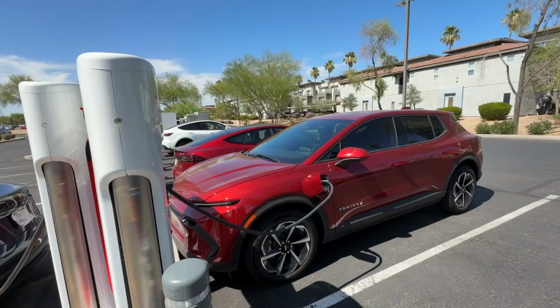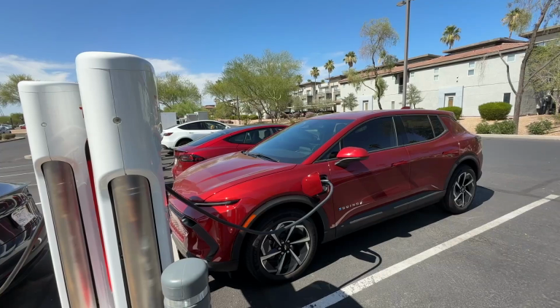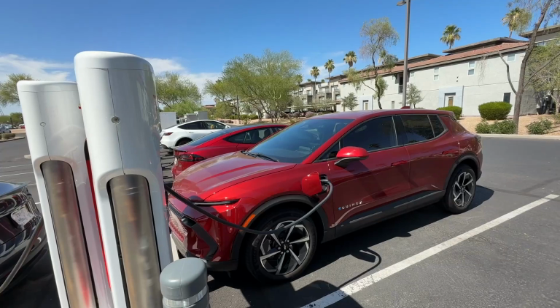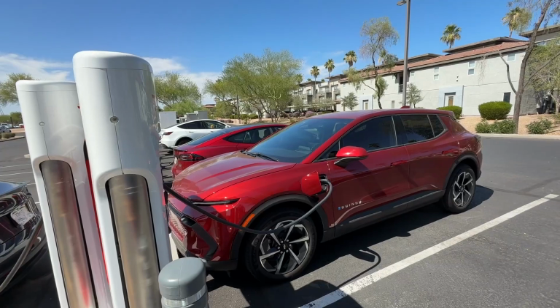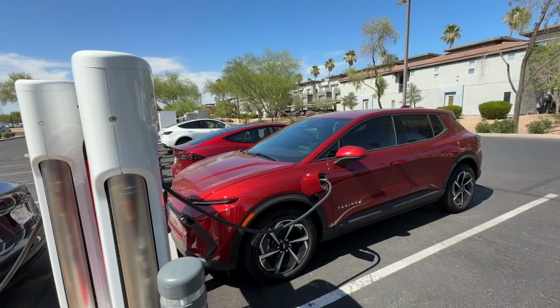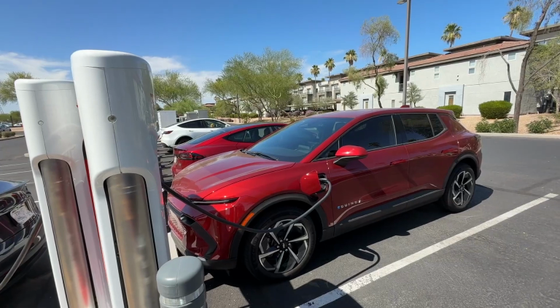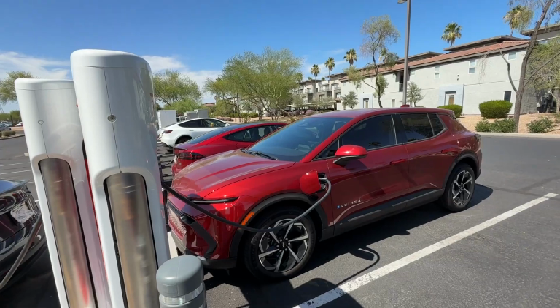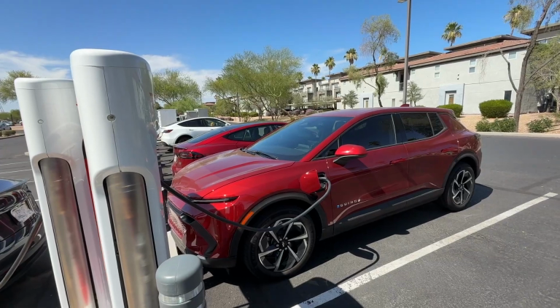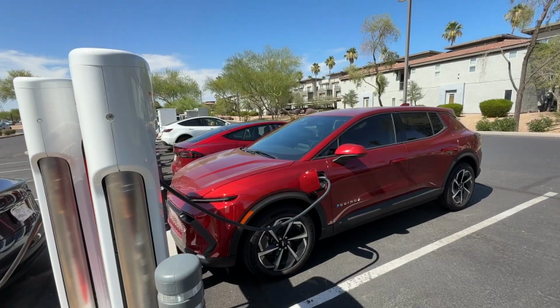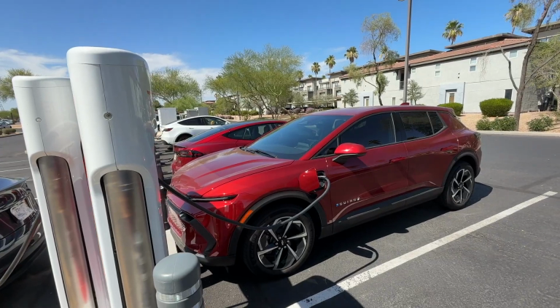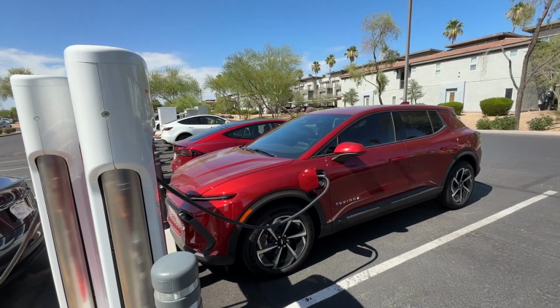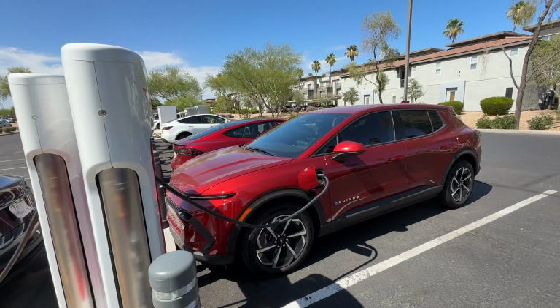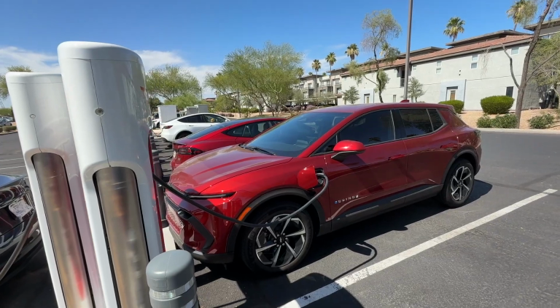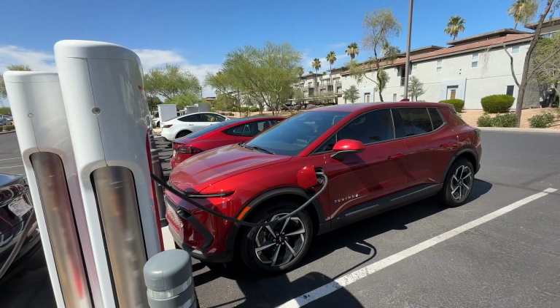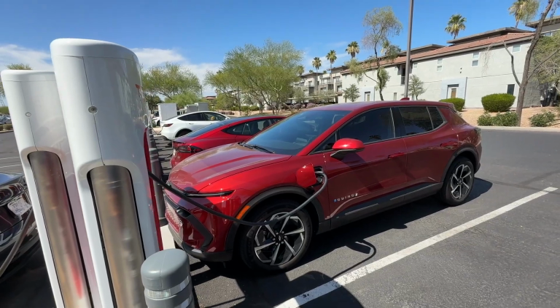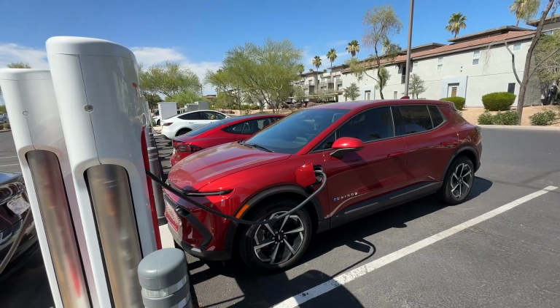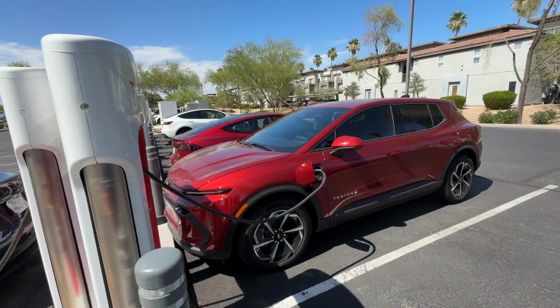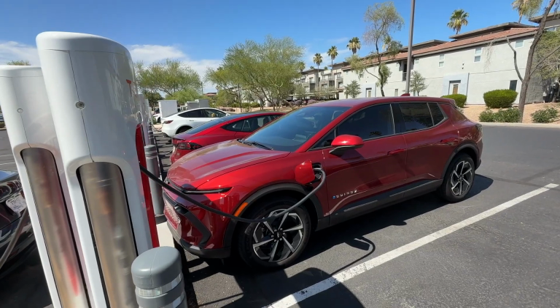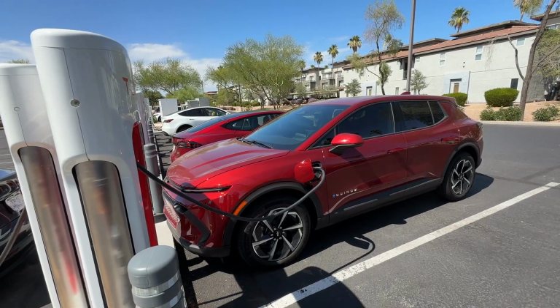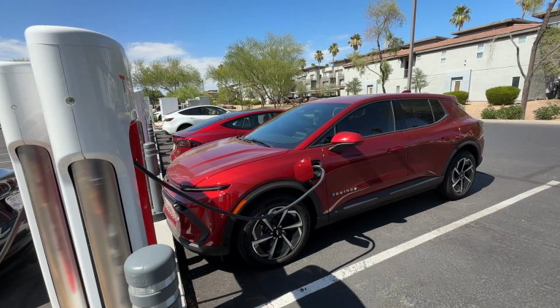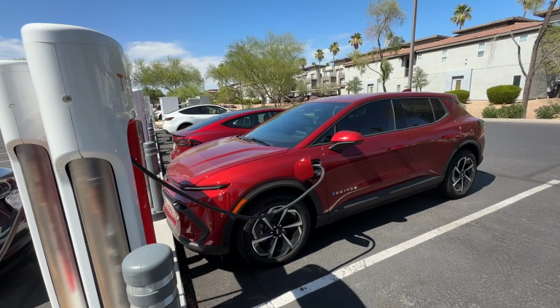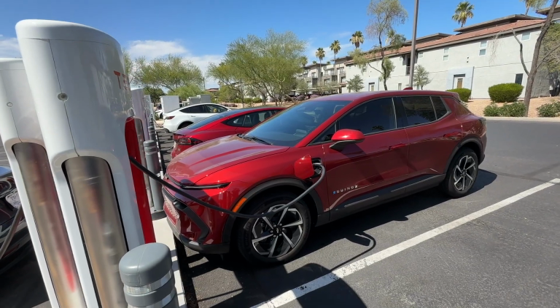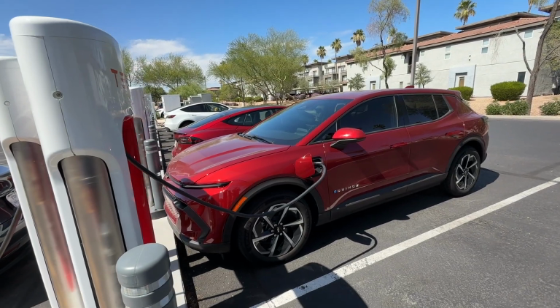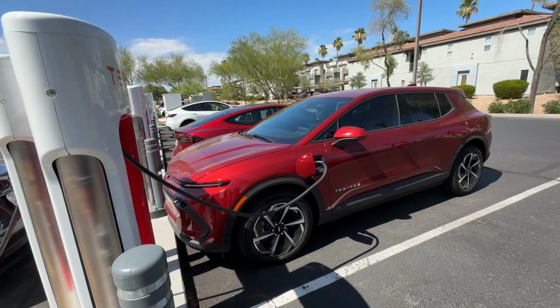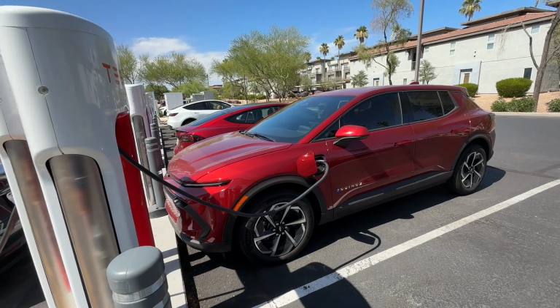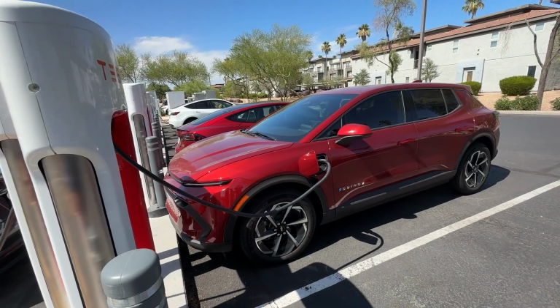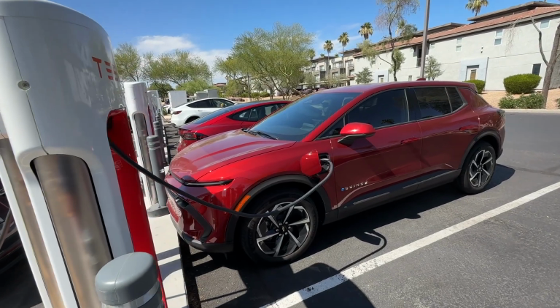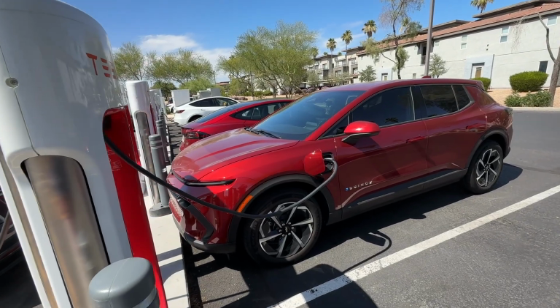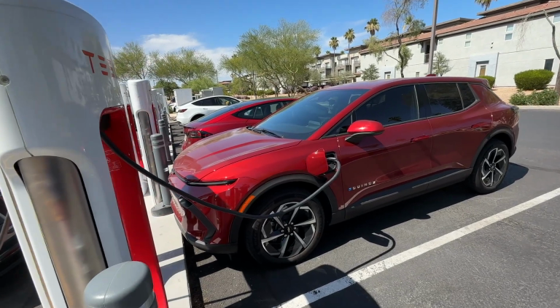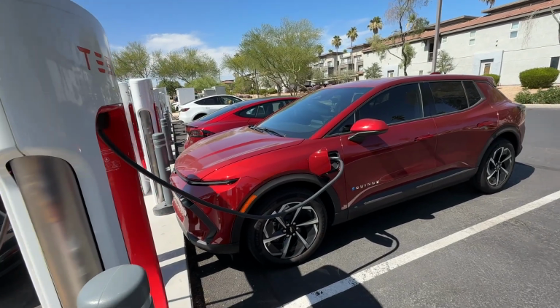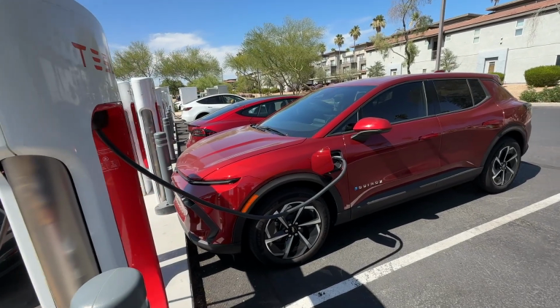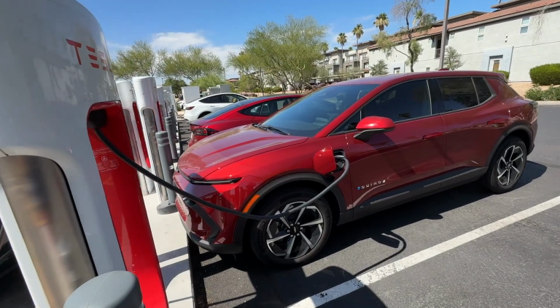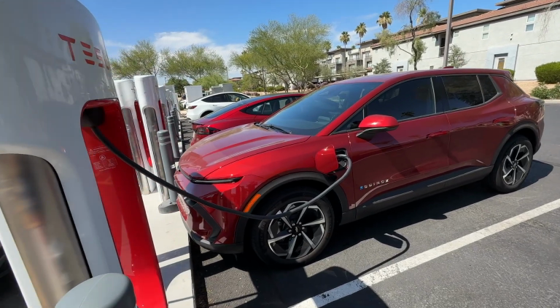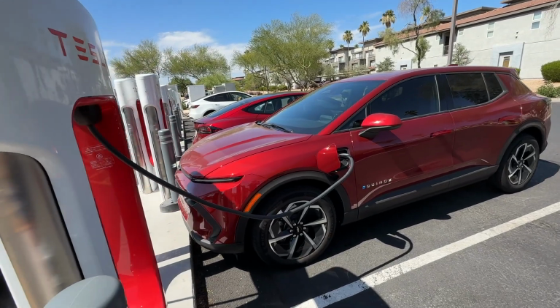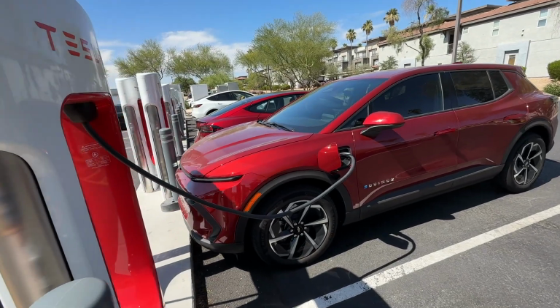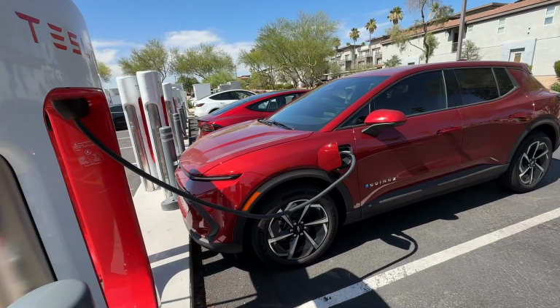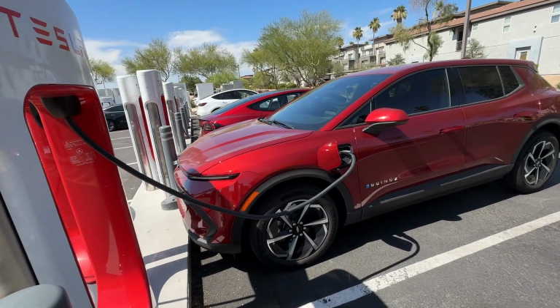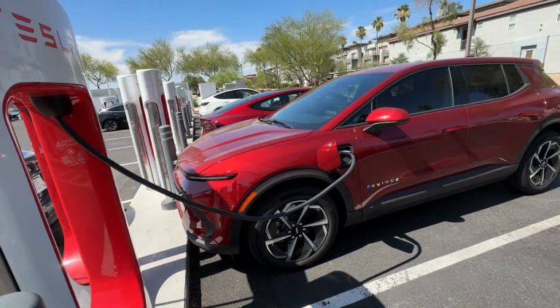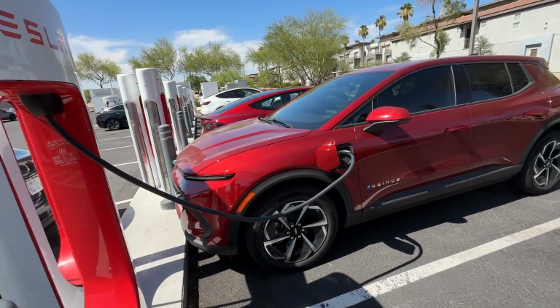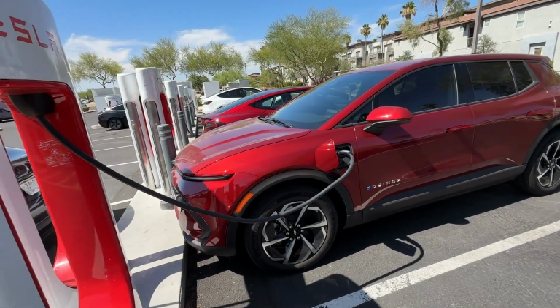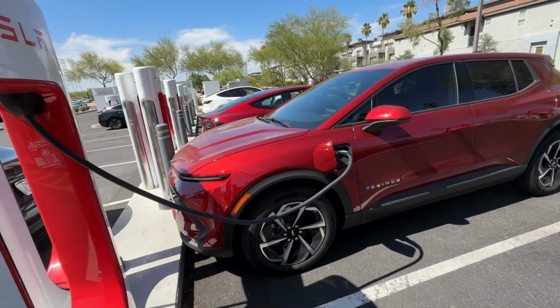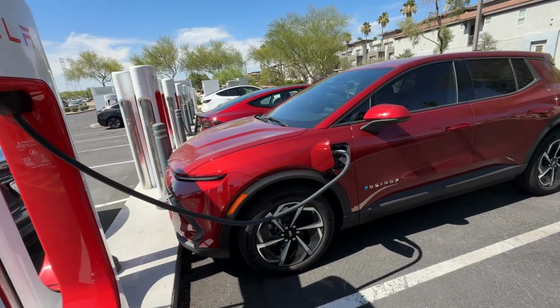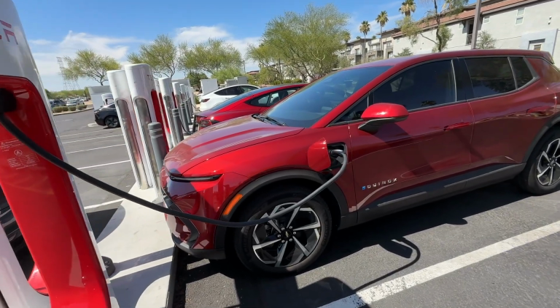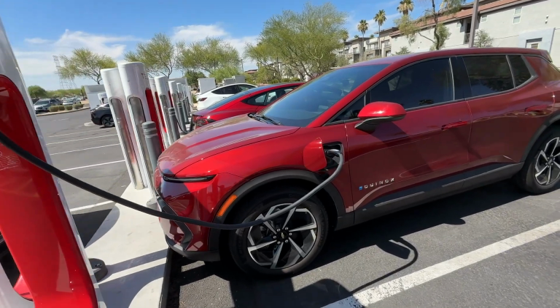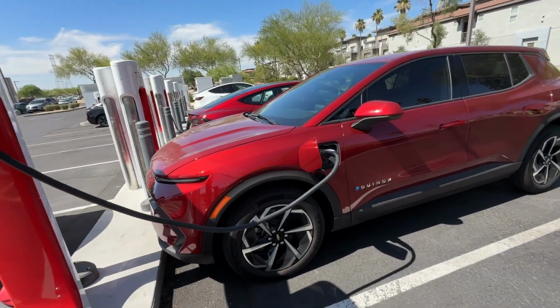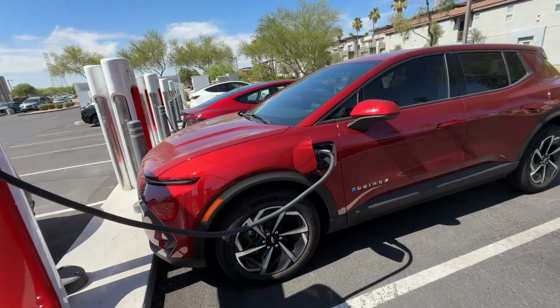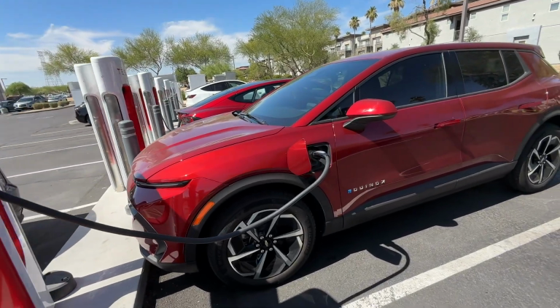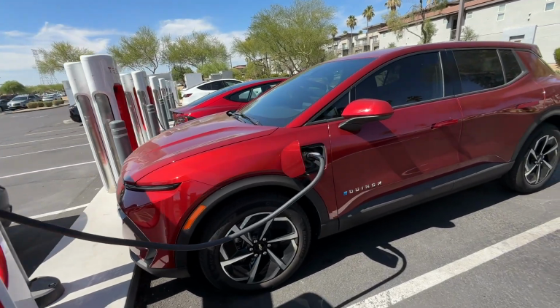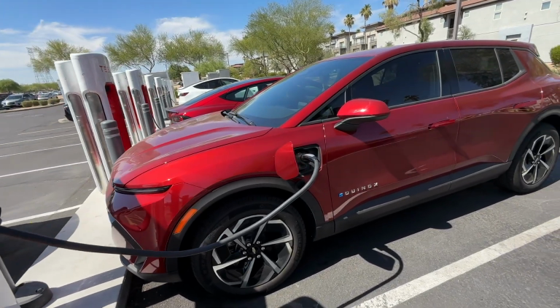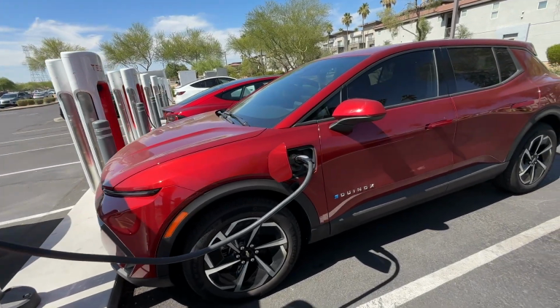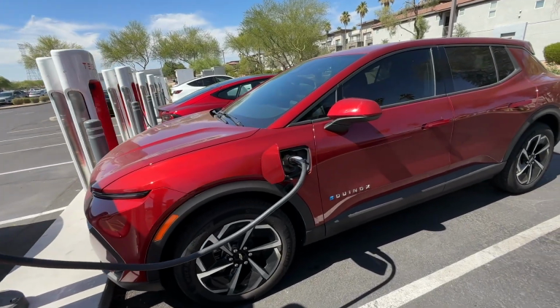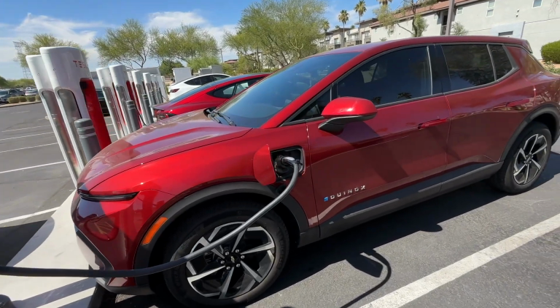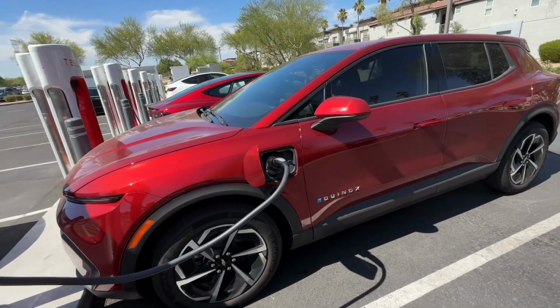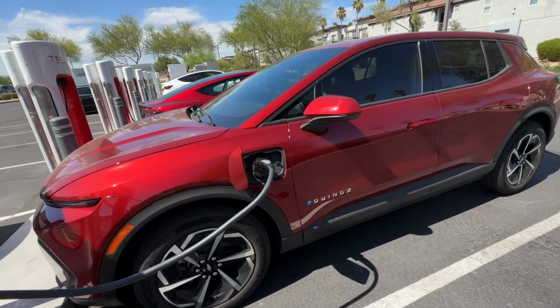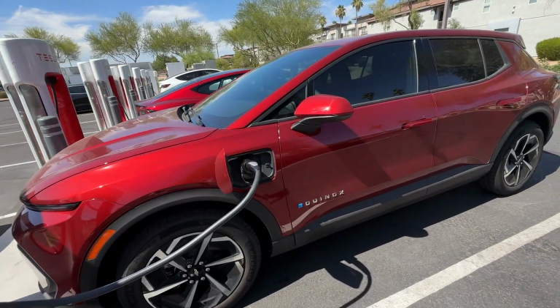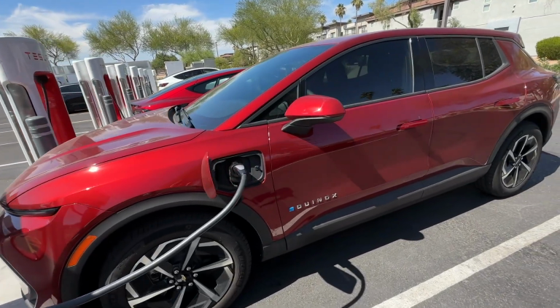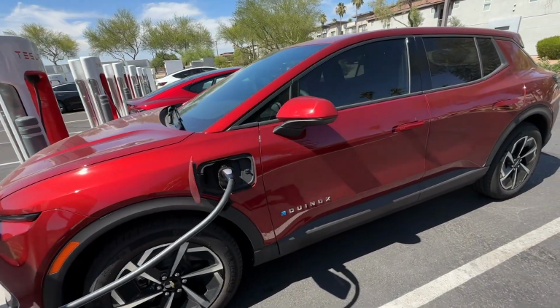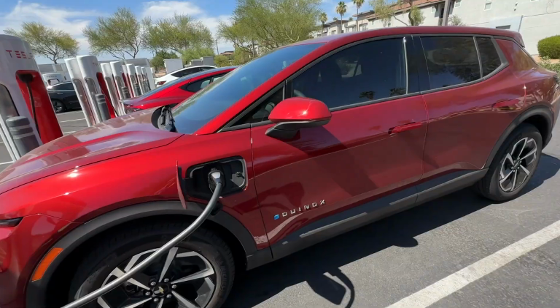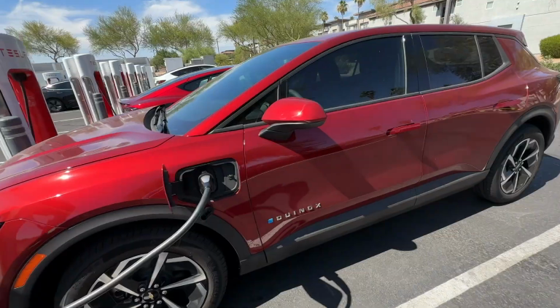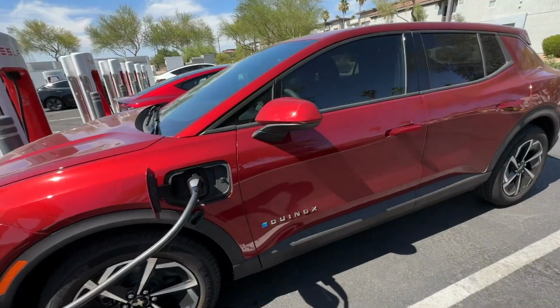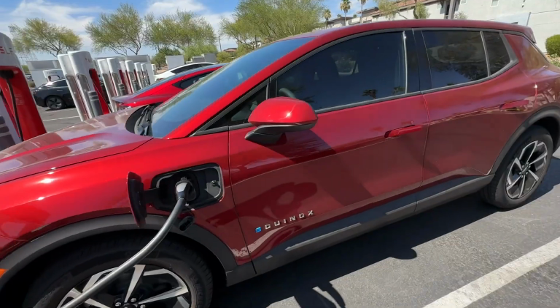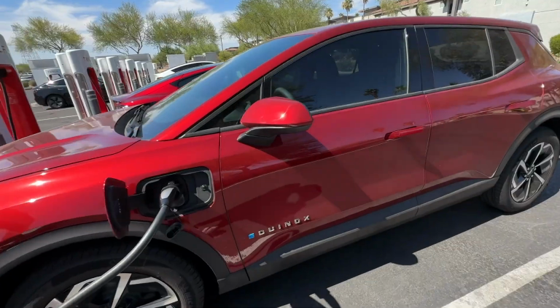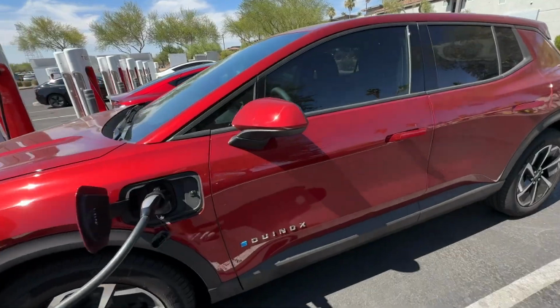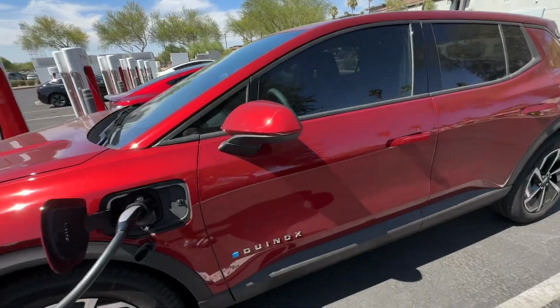I'm going to be quickly showing you how to charge your non-Tesla EV at a Tesla supercharging station, and share a few other things you'll want to keep in mind.